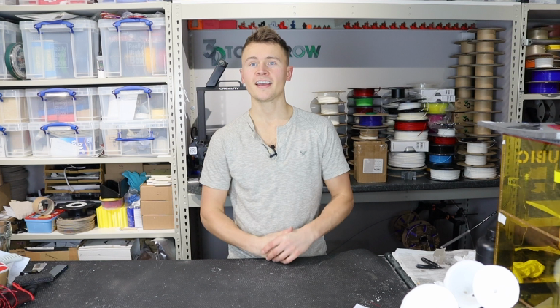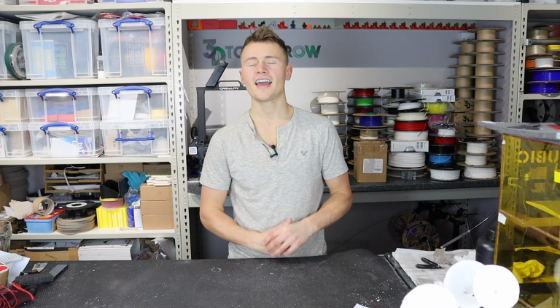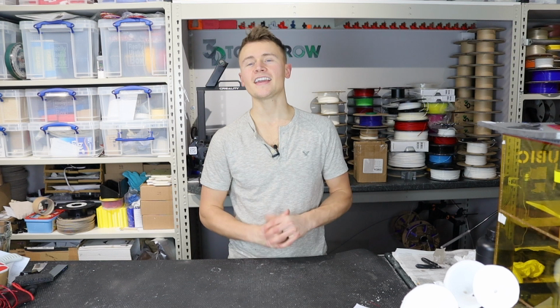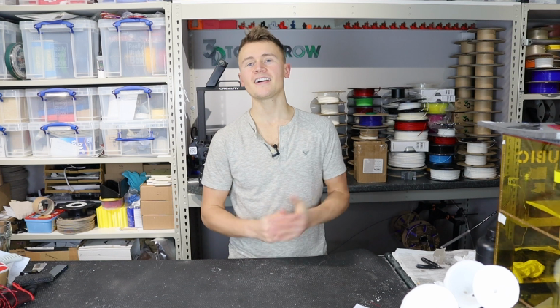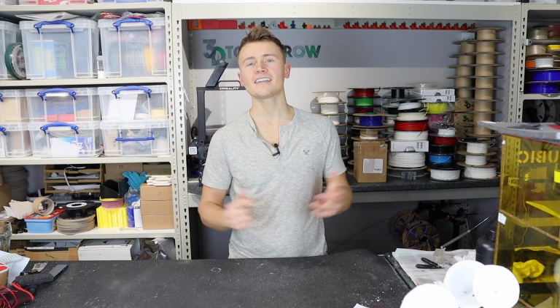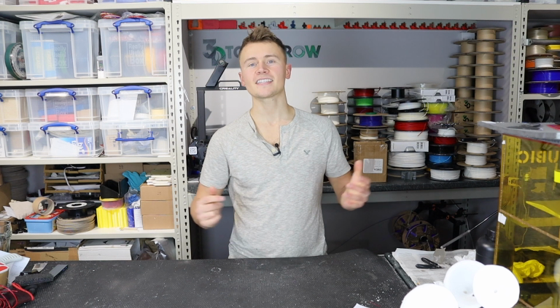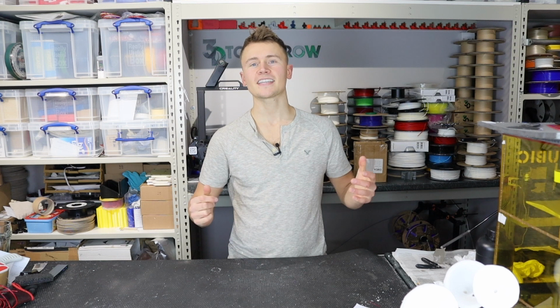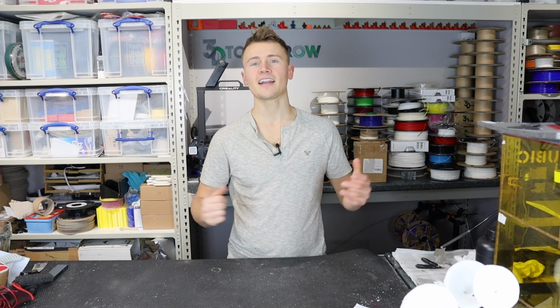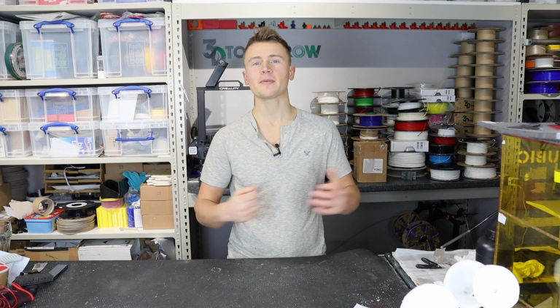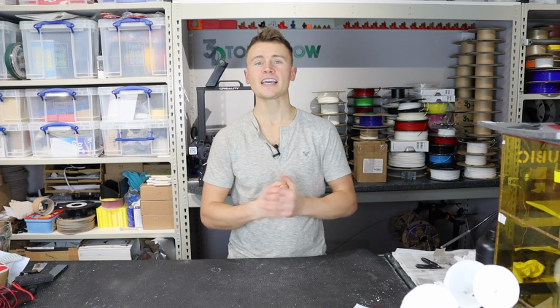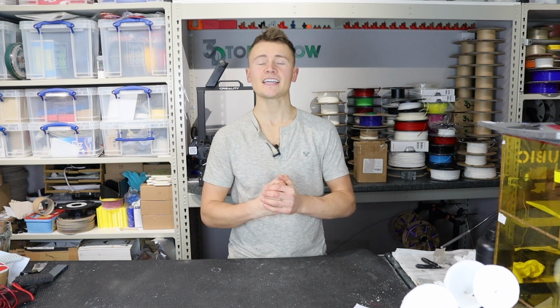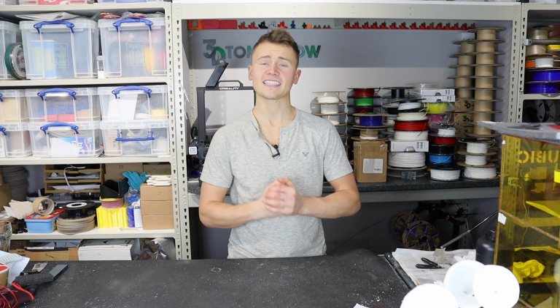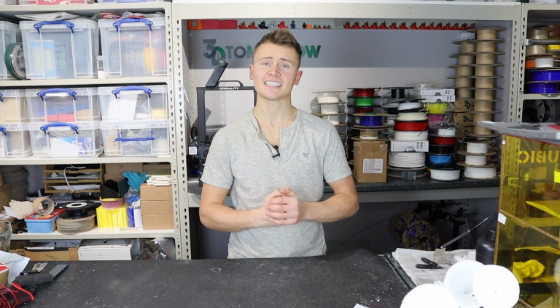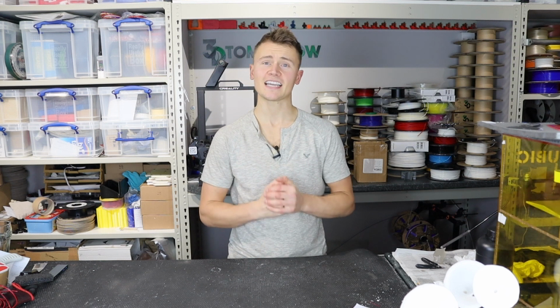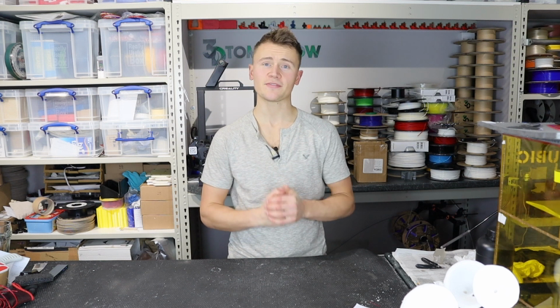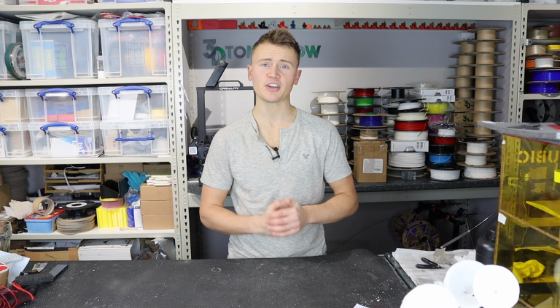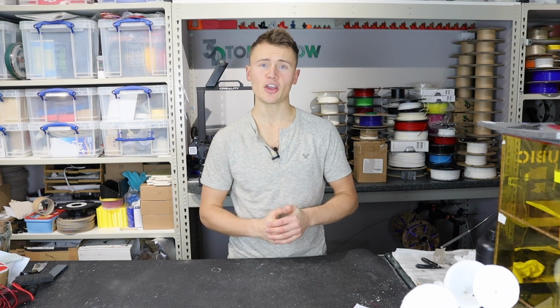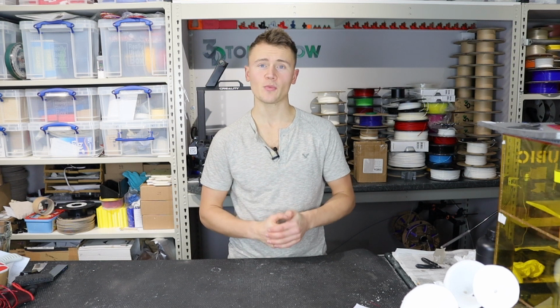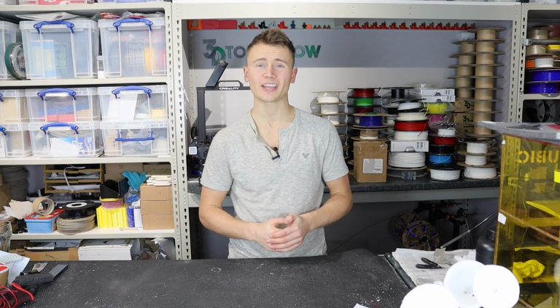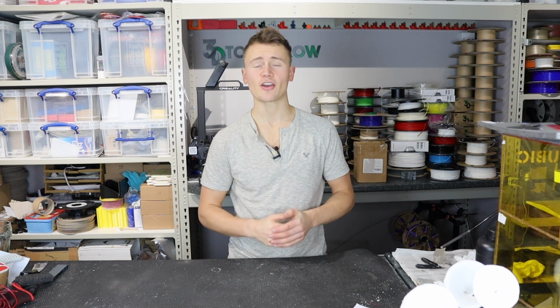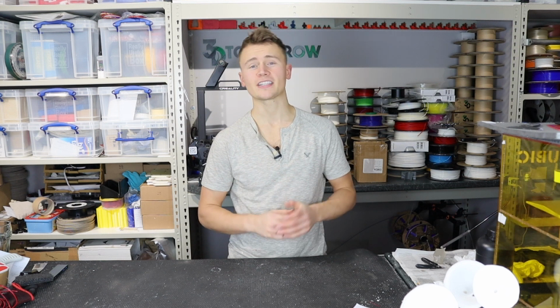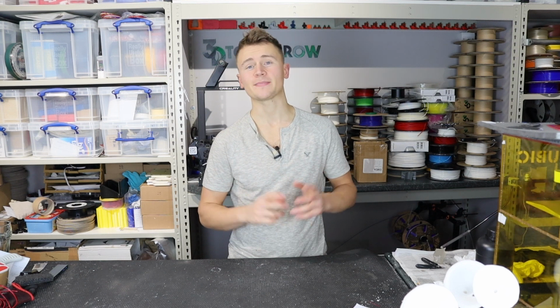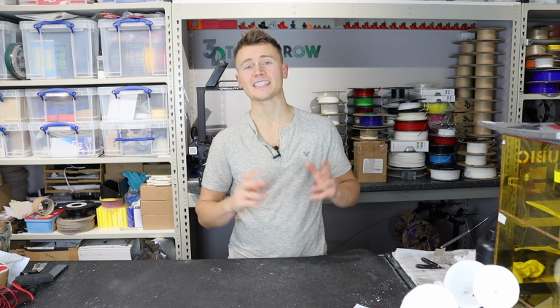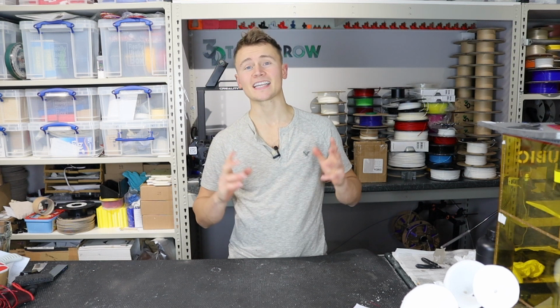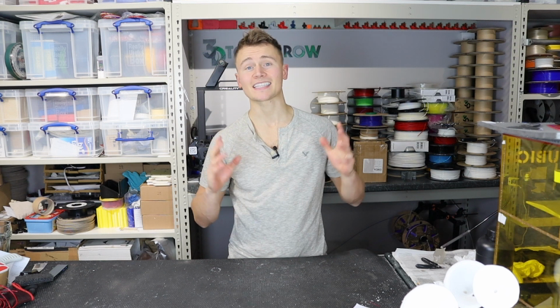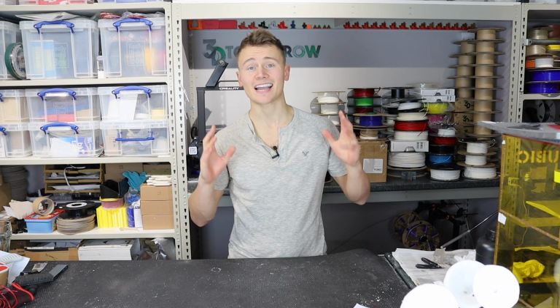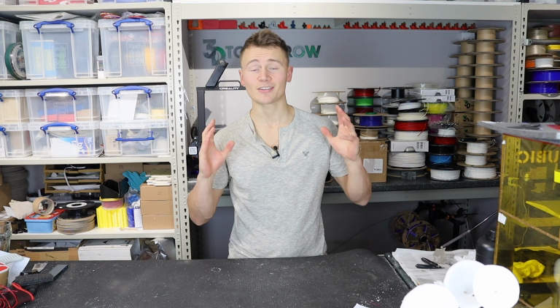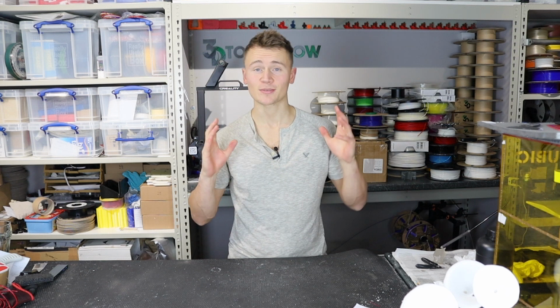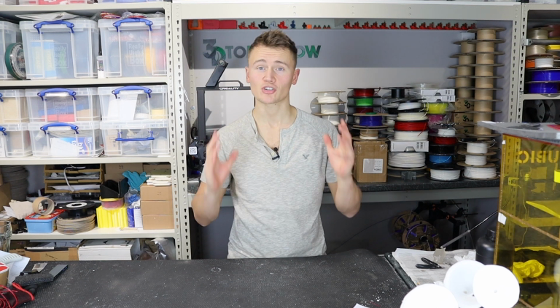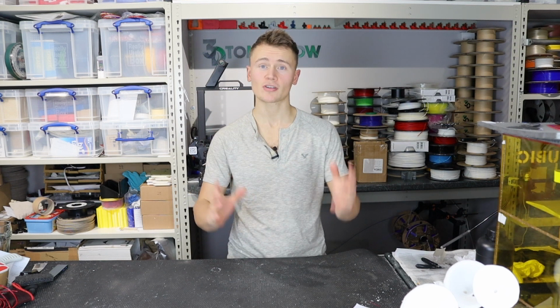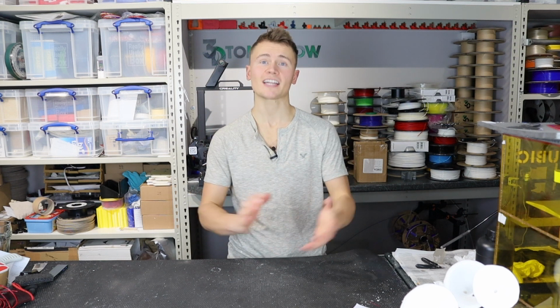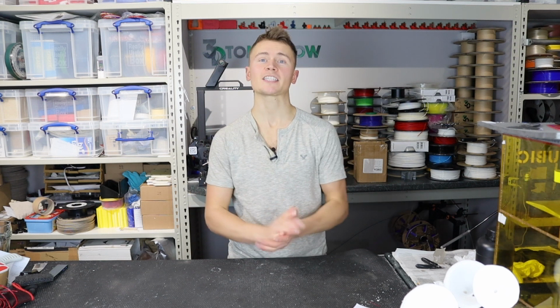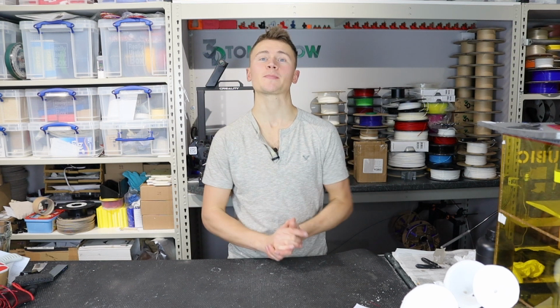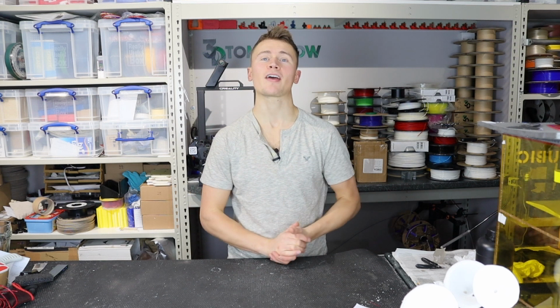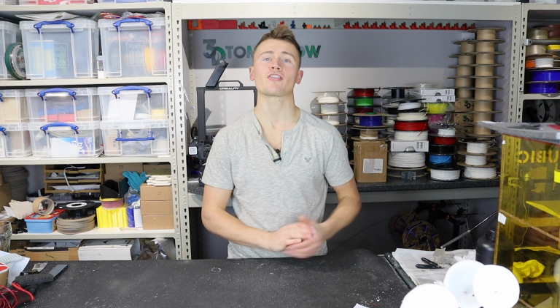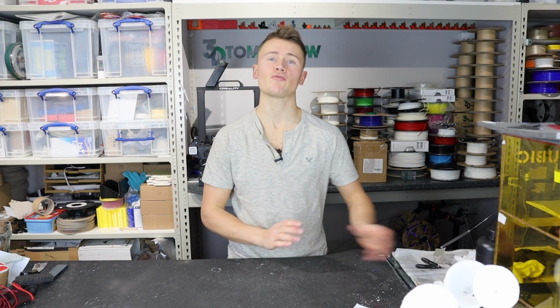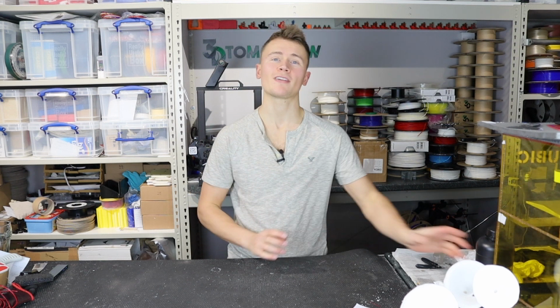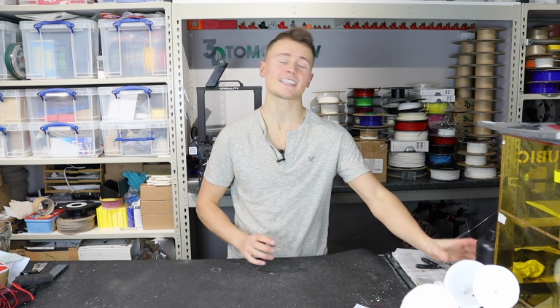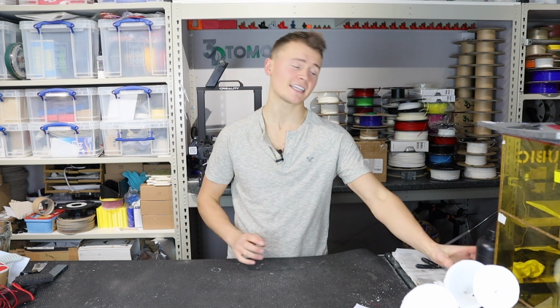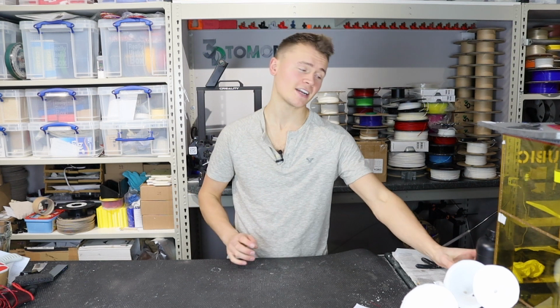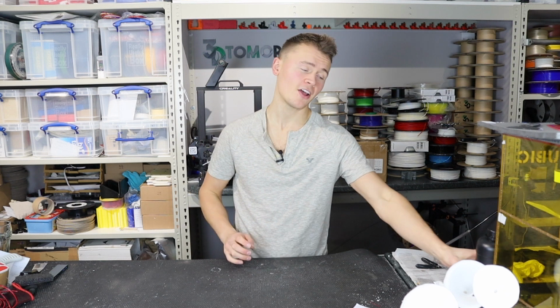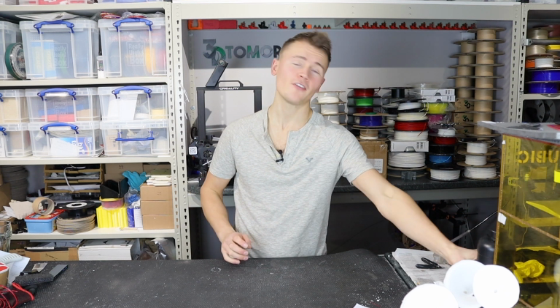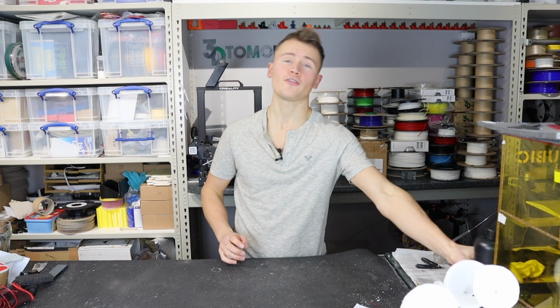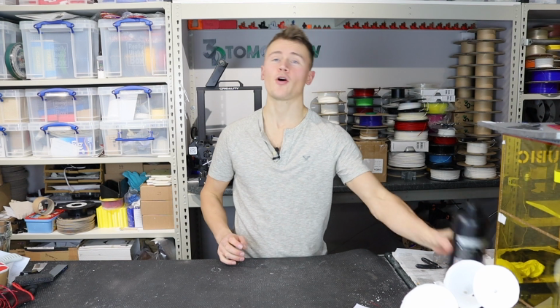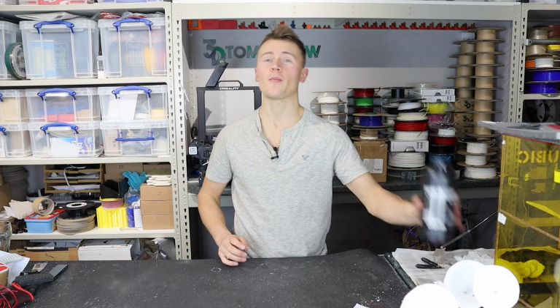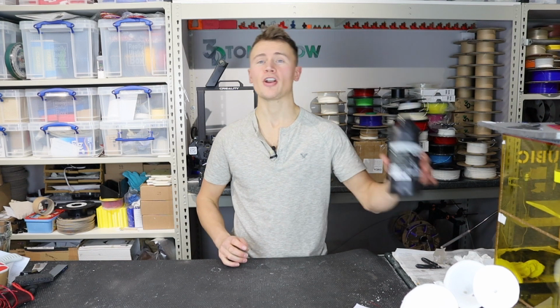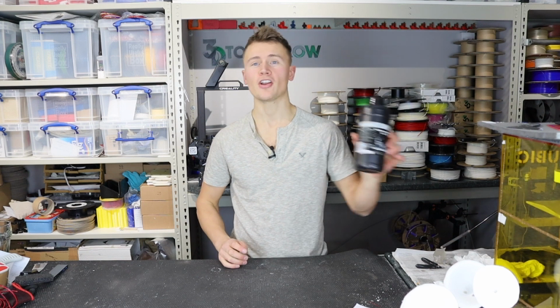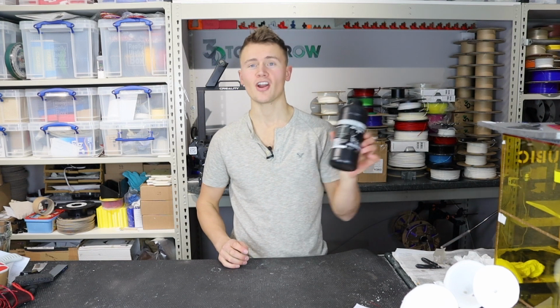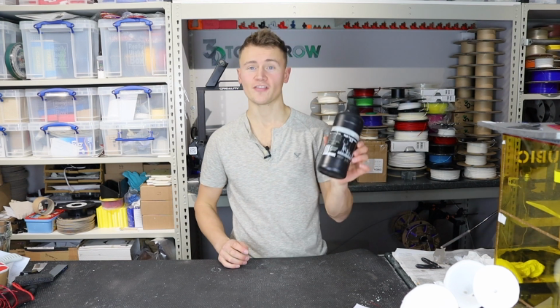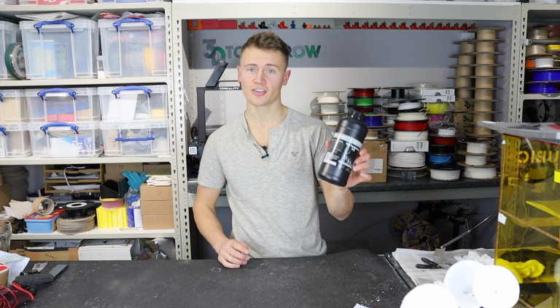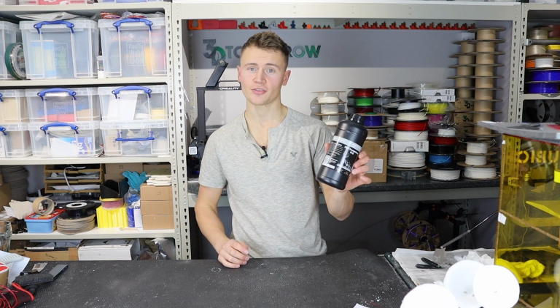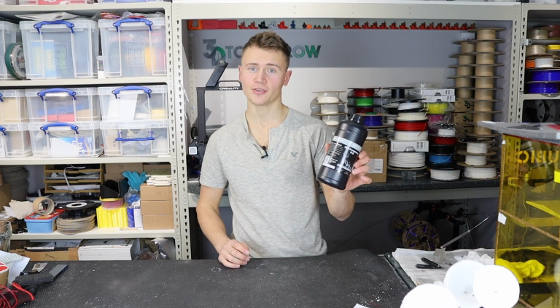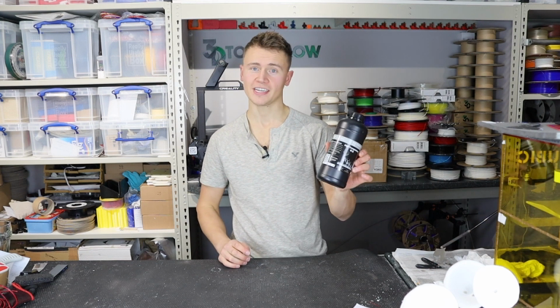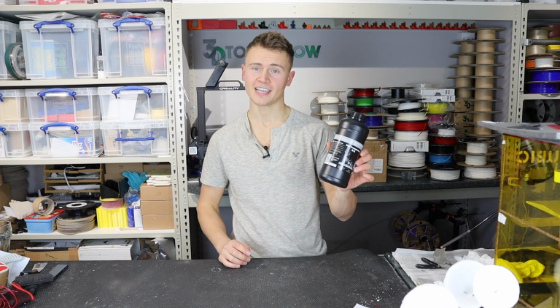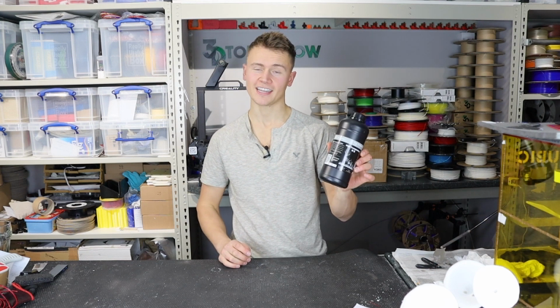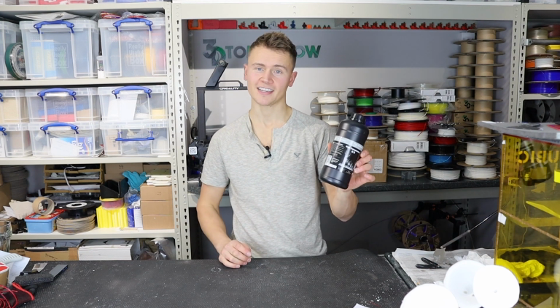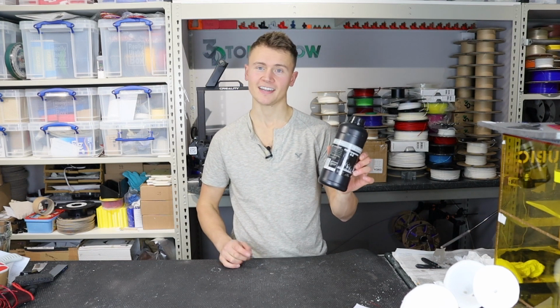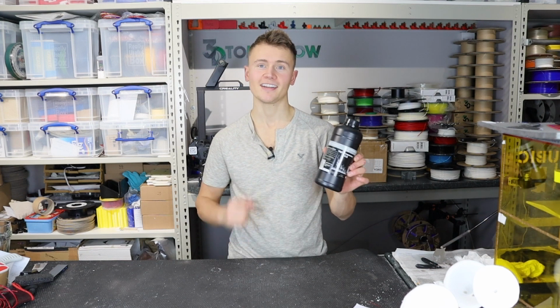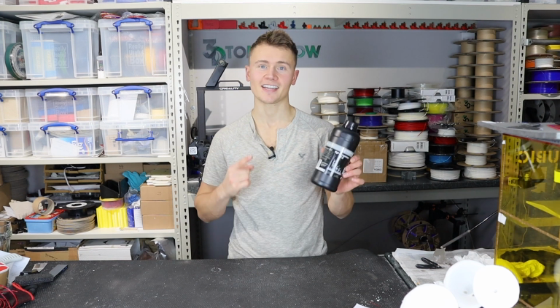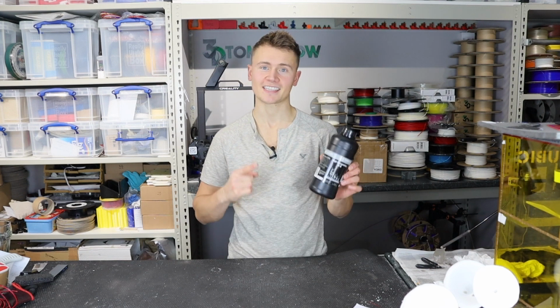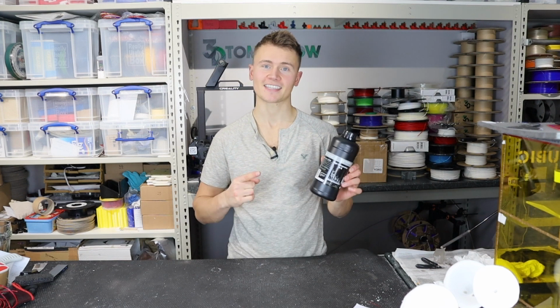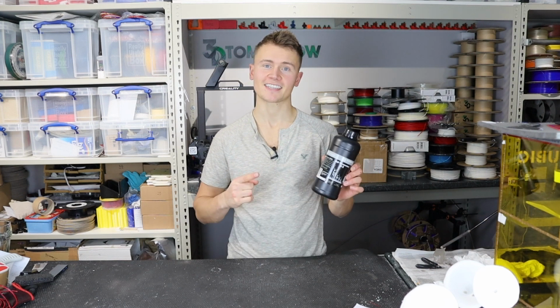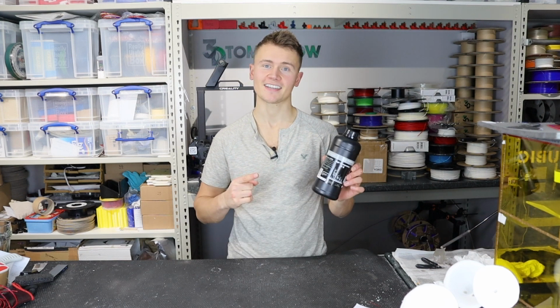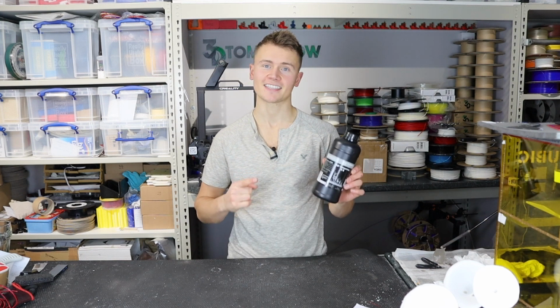Hey guys, Callum here. In today's video we're going to be testing out some transparent resin from Nova 3D. Let's get started.